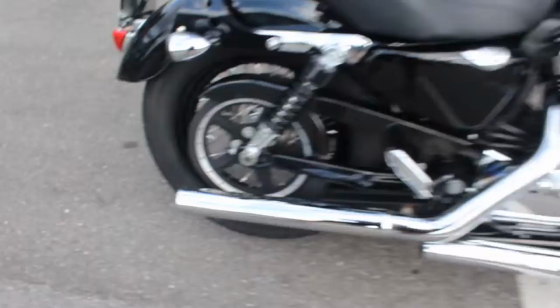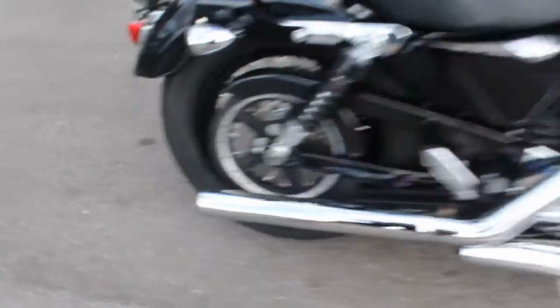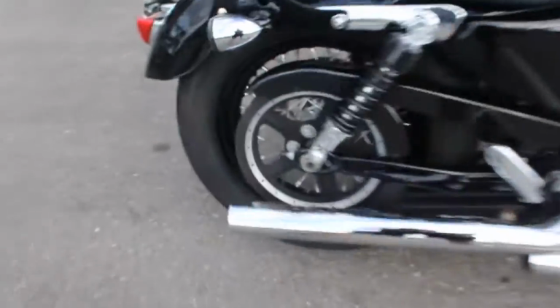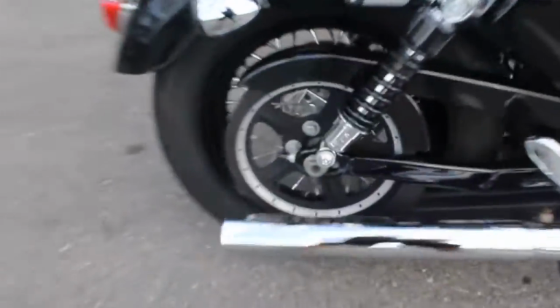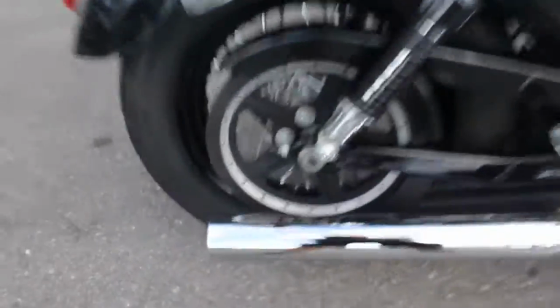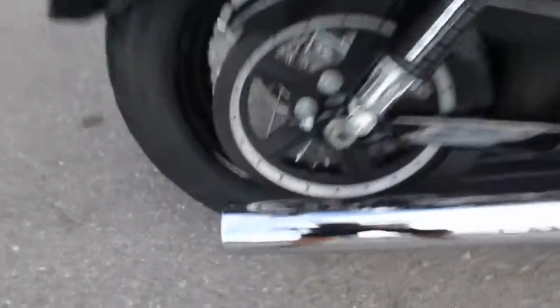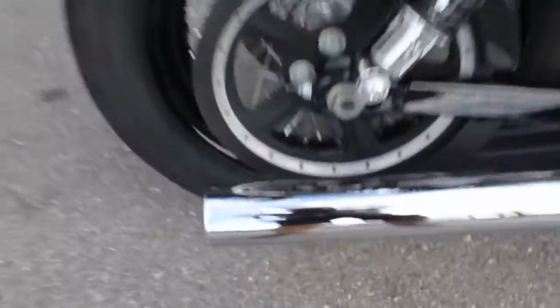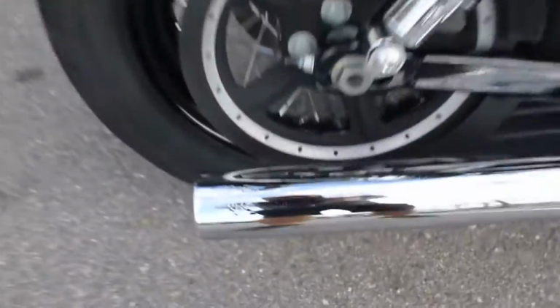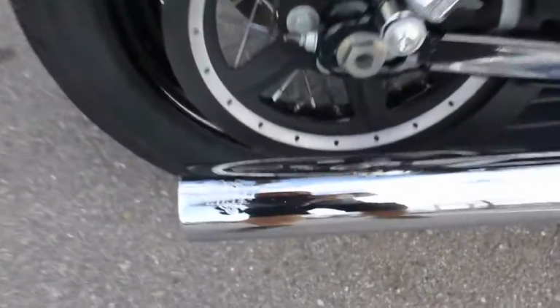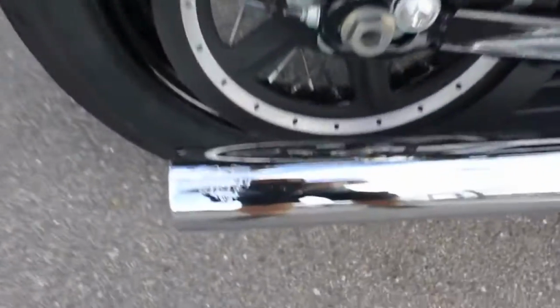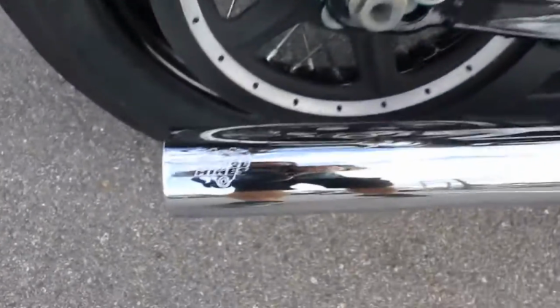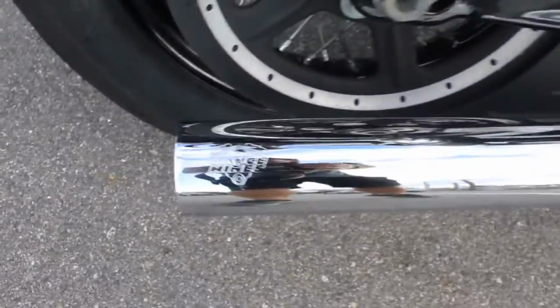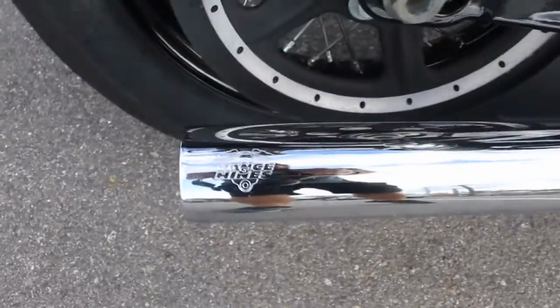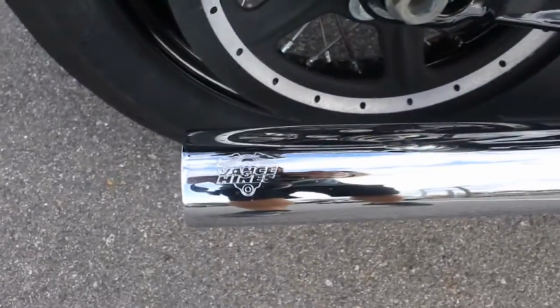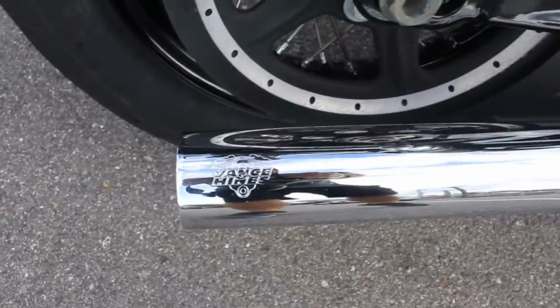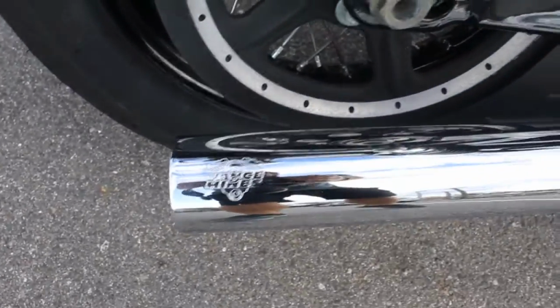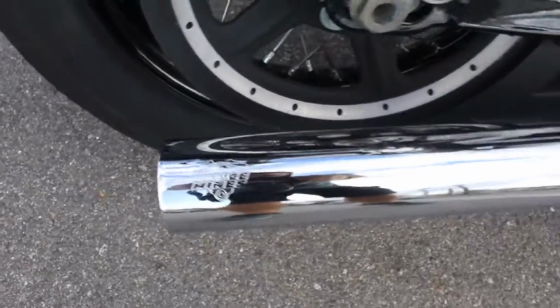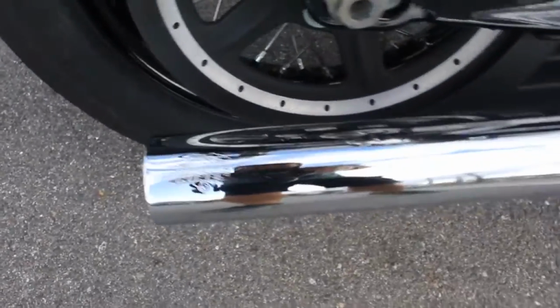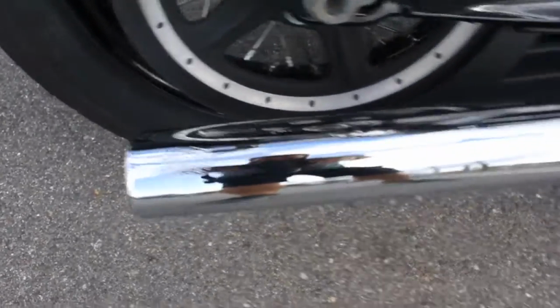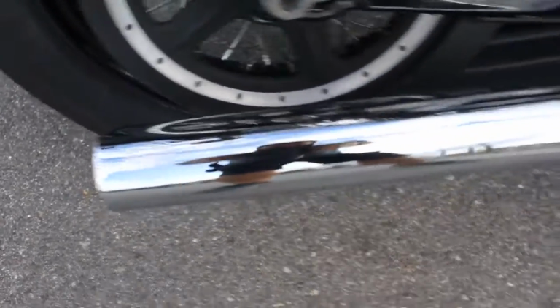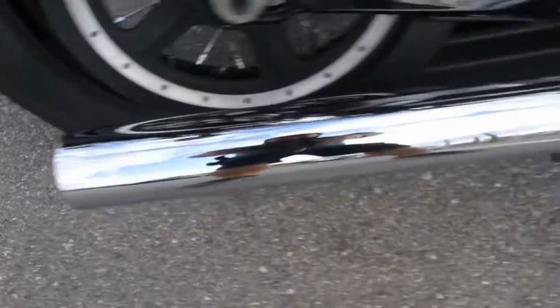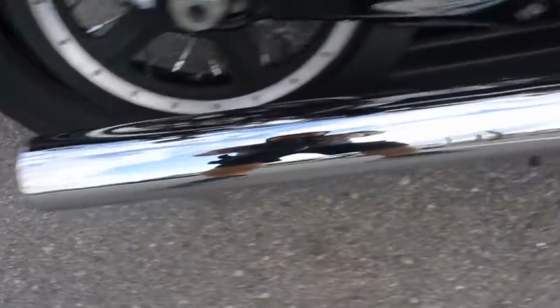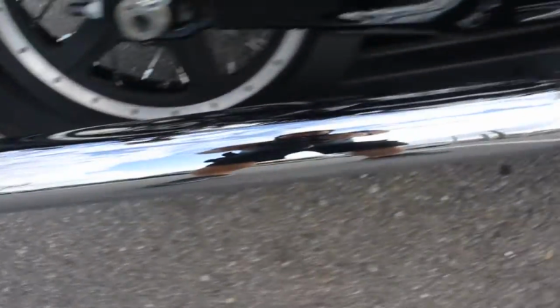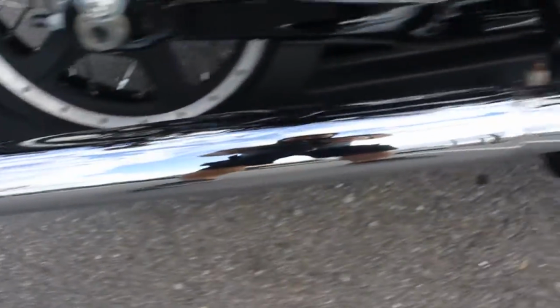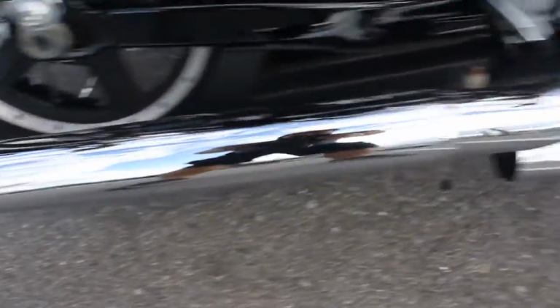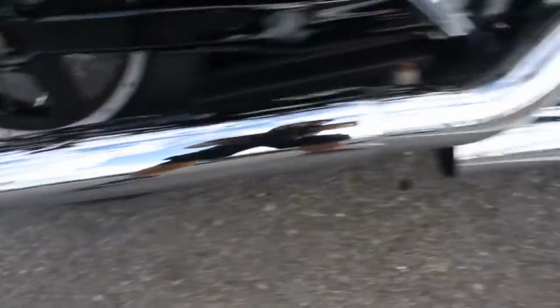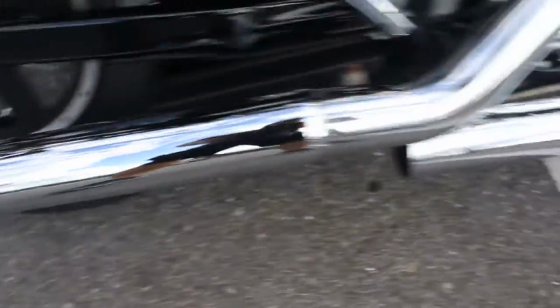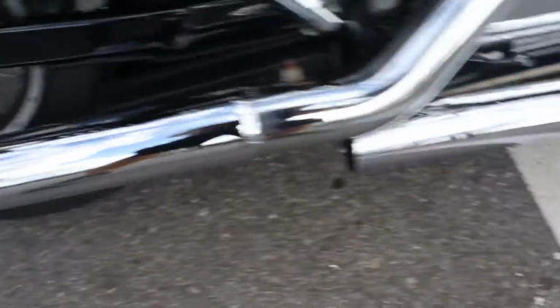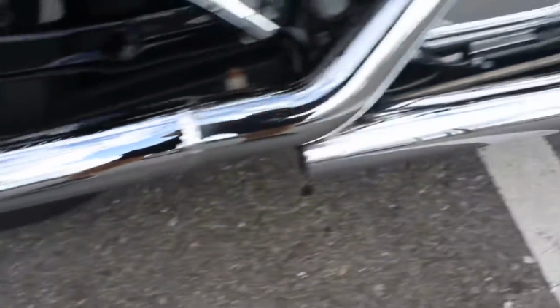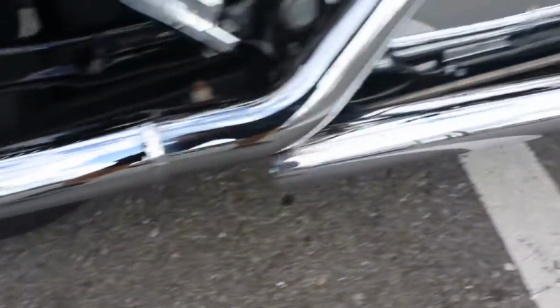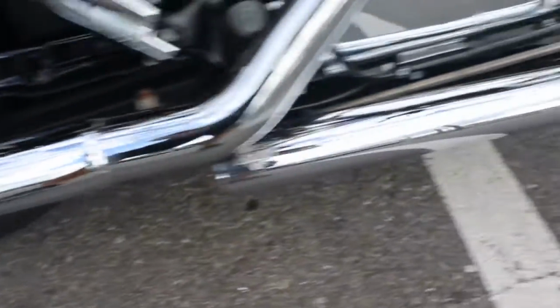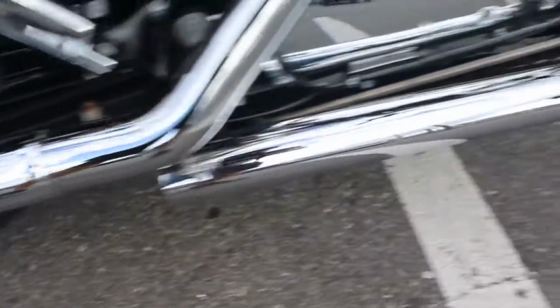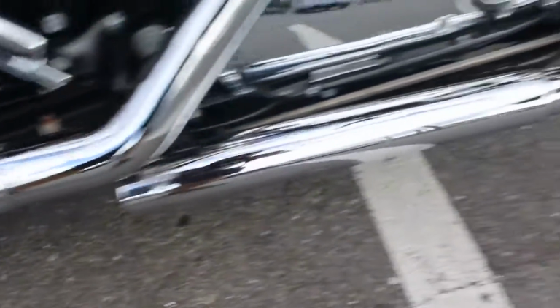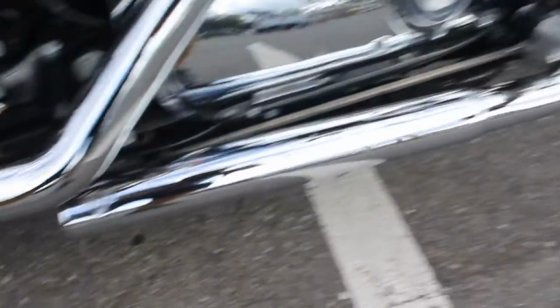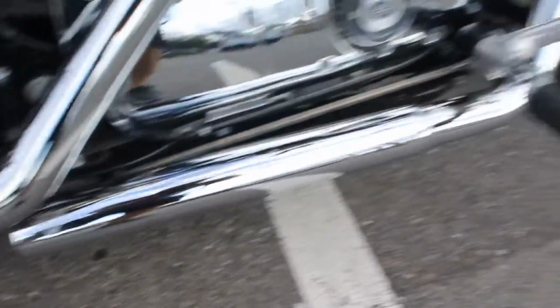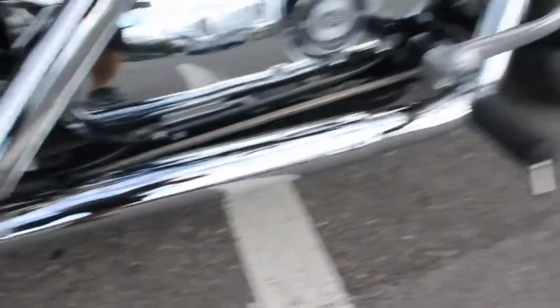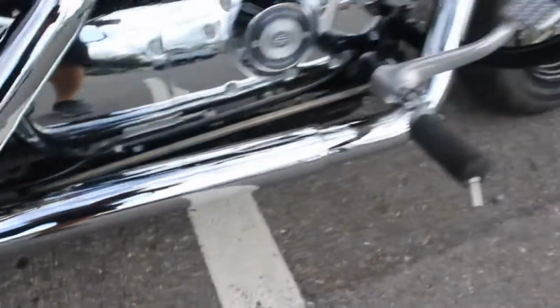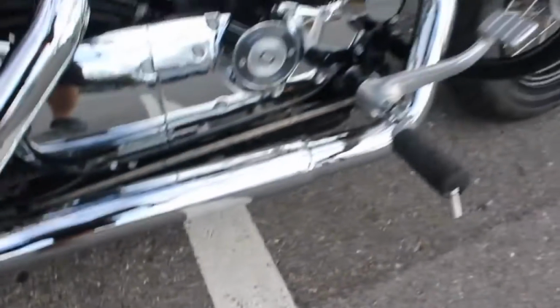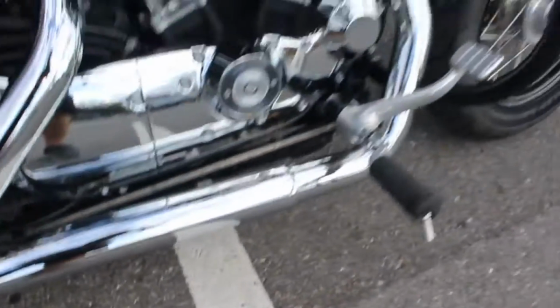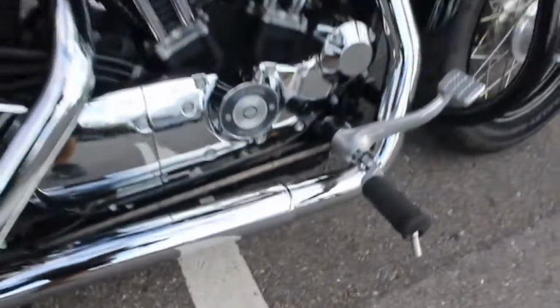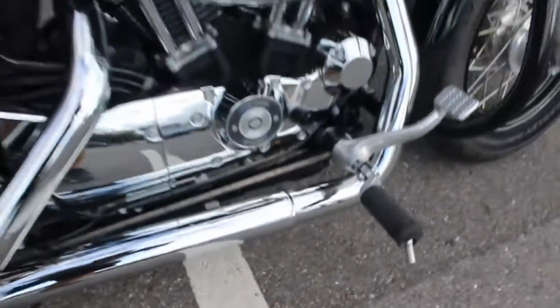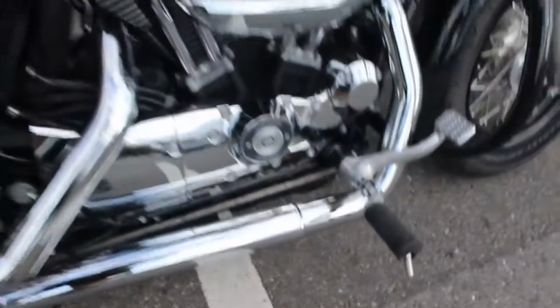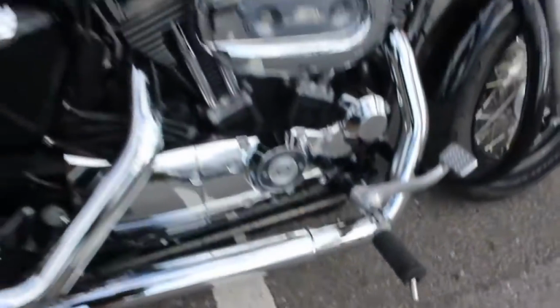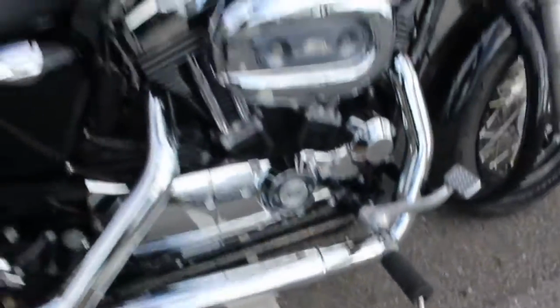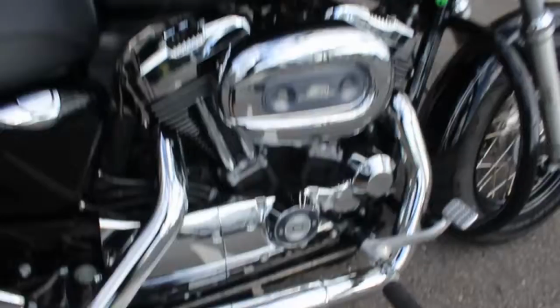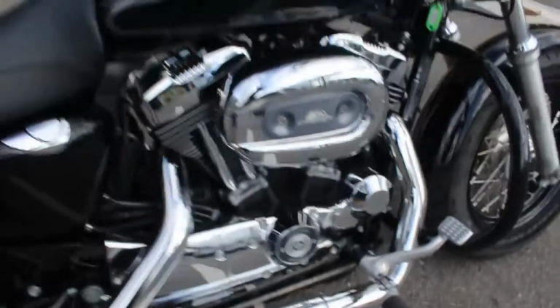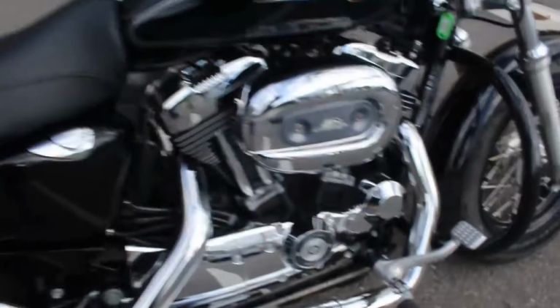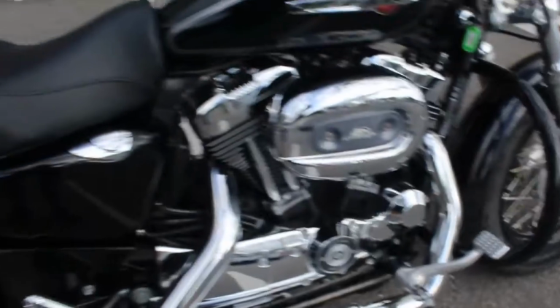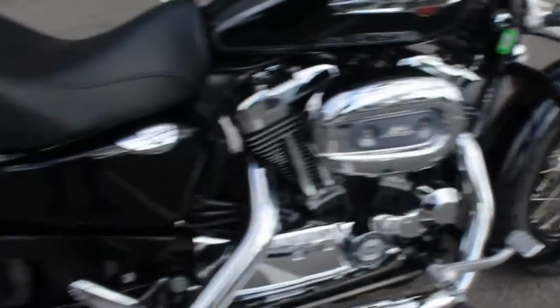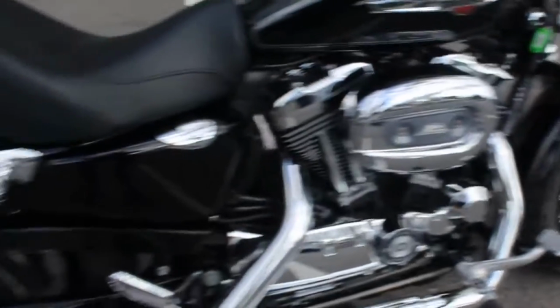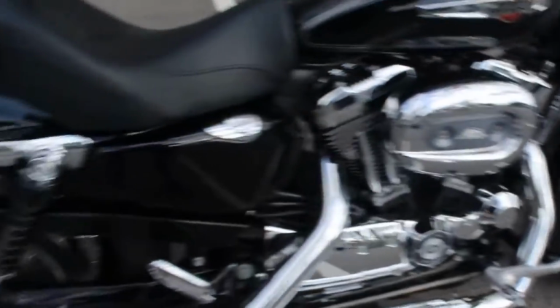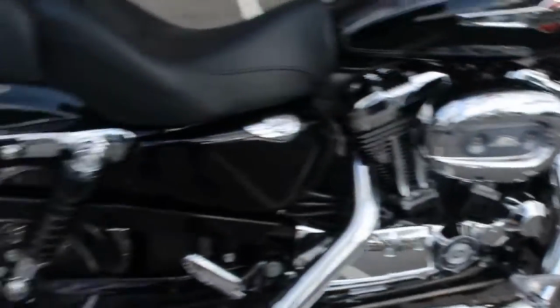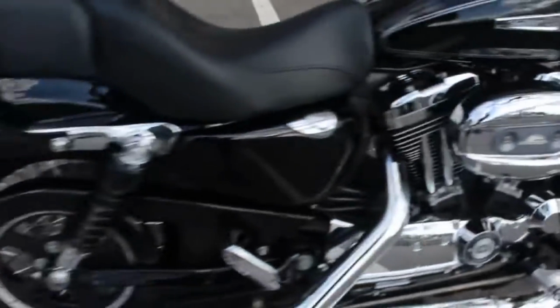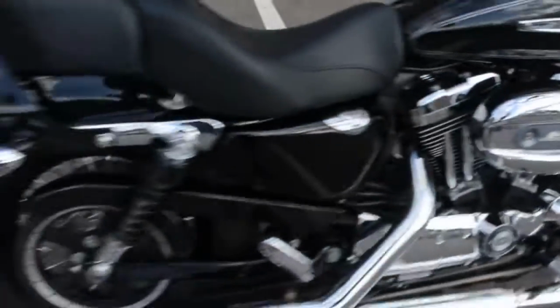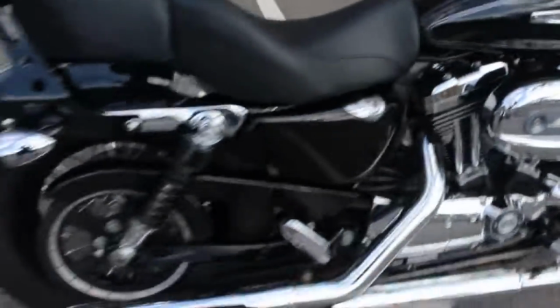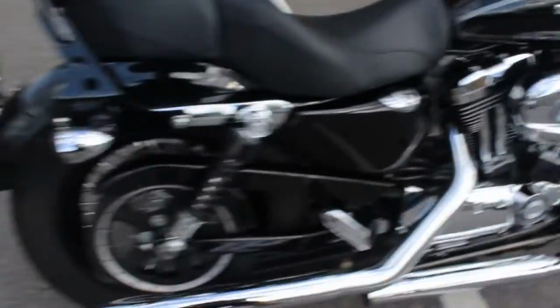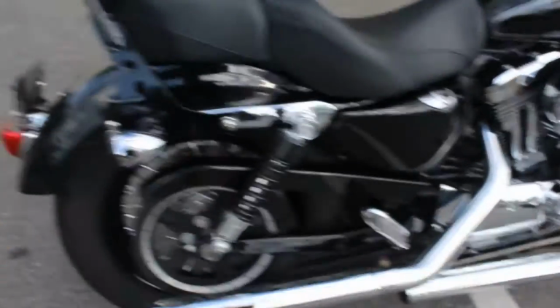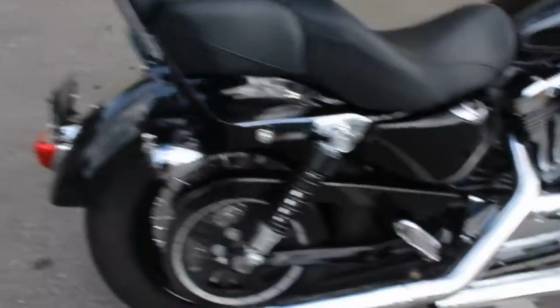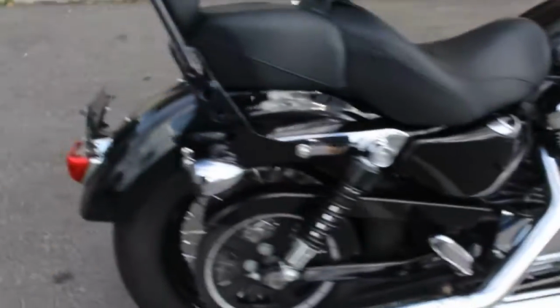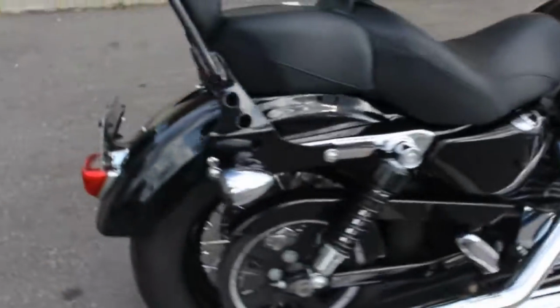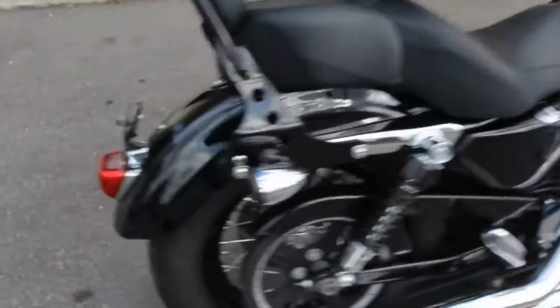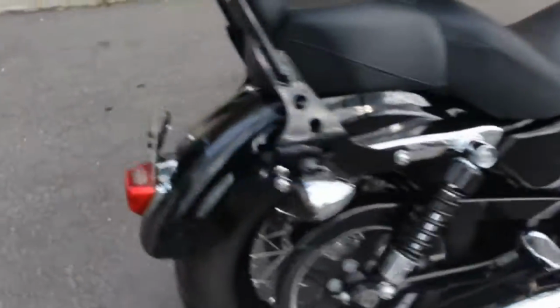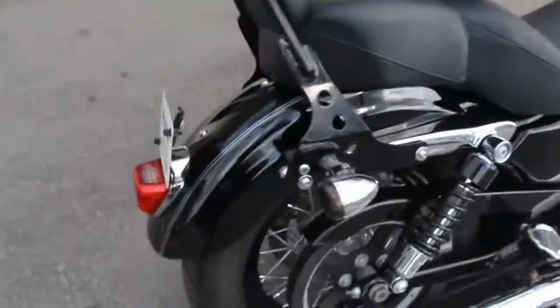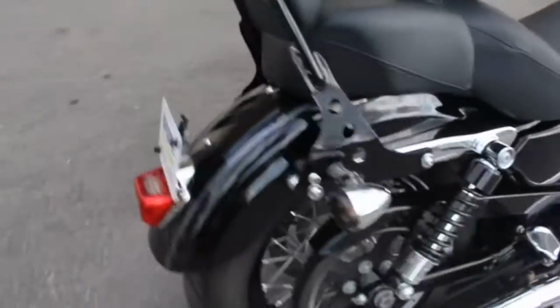It has Vance & Hines pipes in excellent condition. Sounds awesome — I'll go ahead and start that up in just a minute.